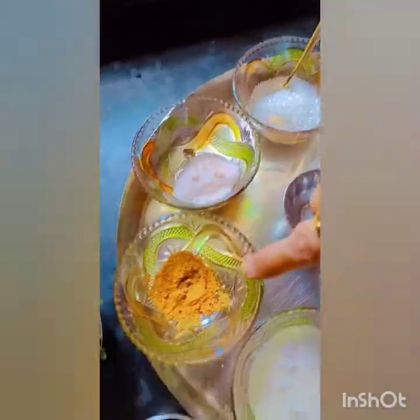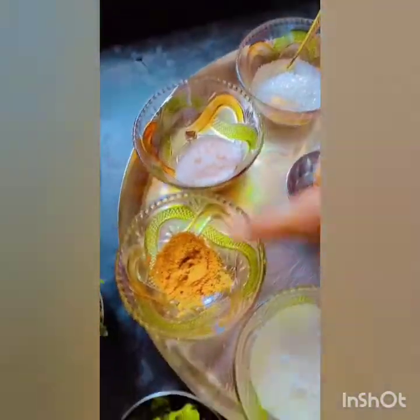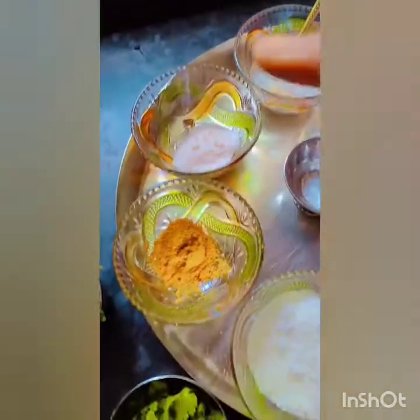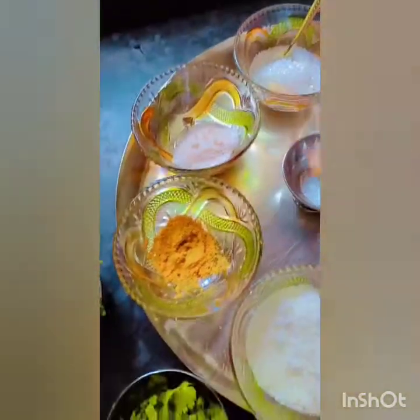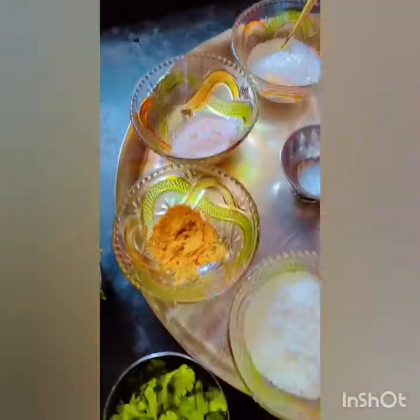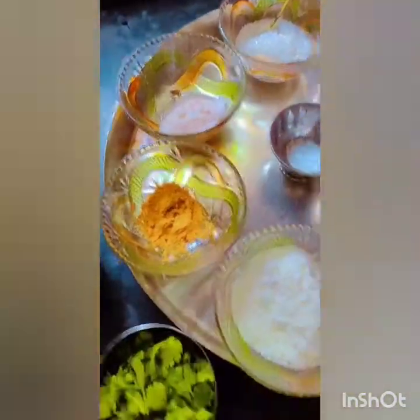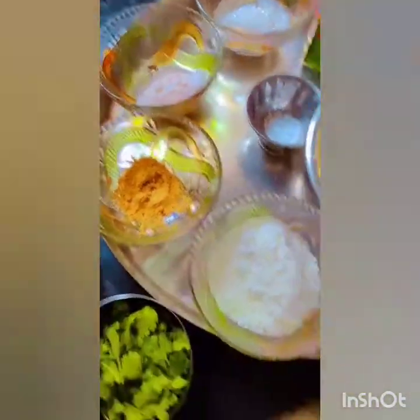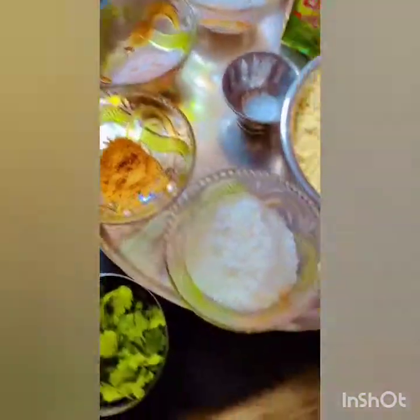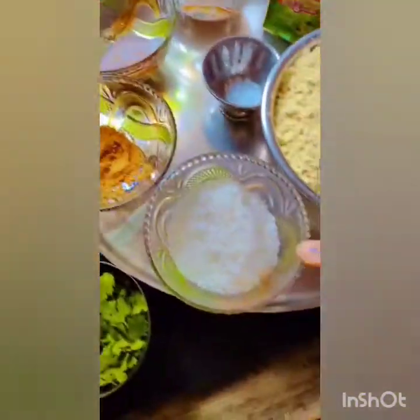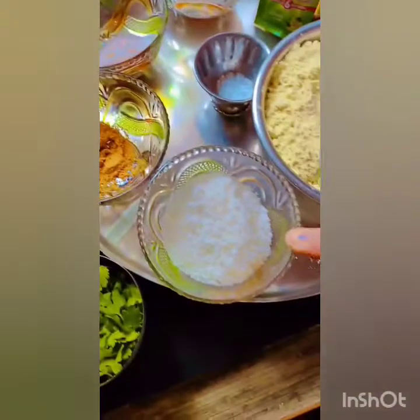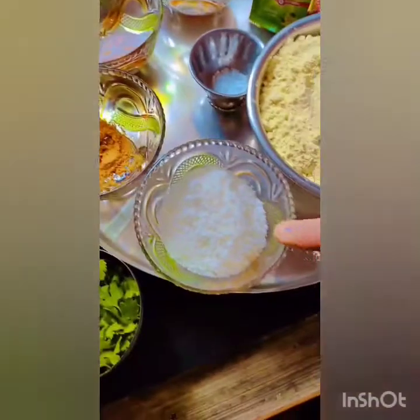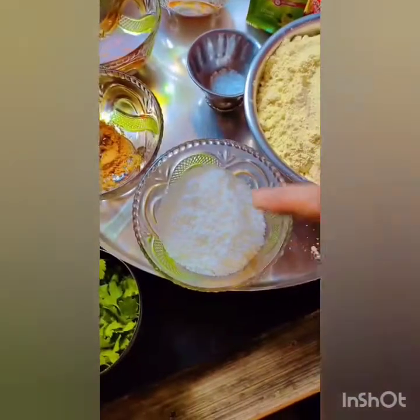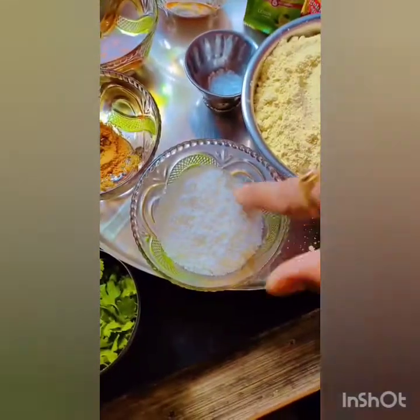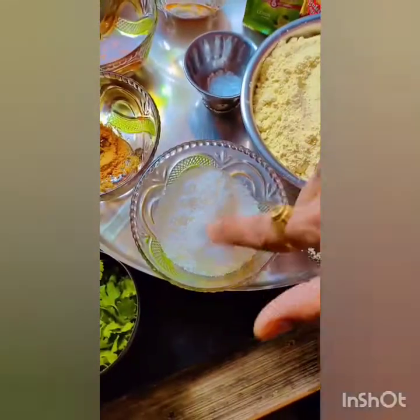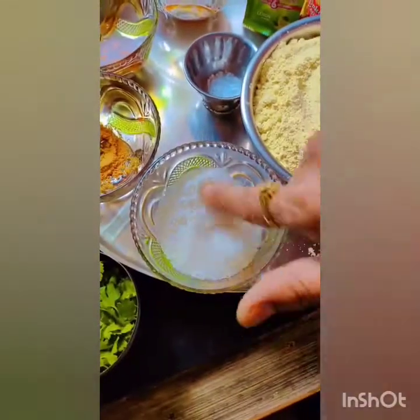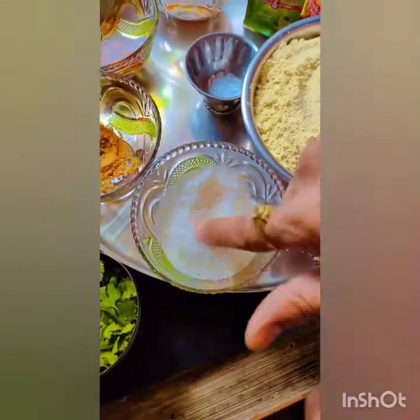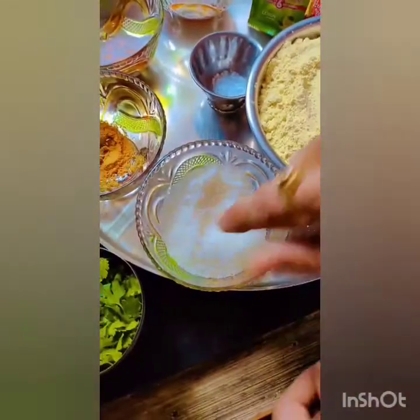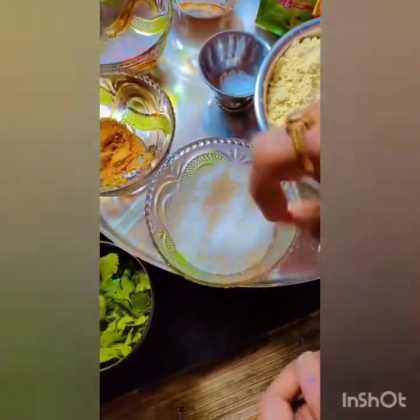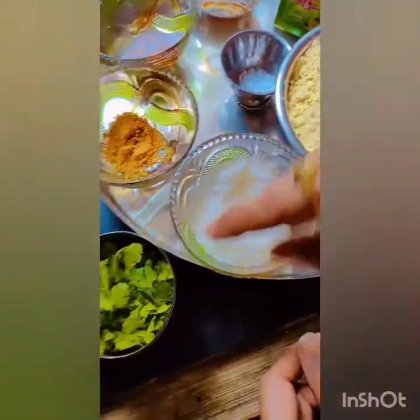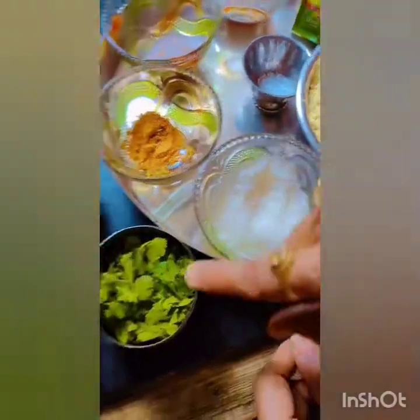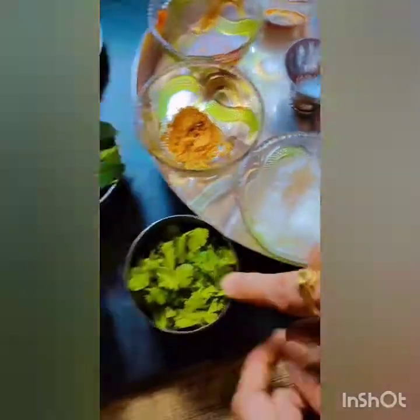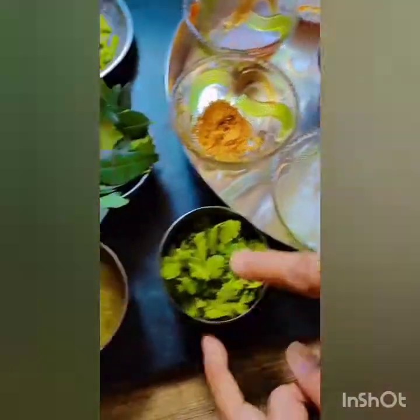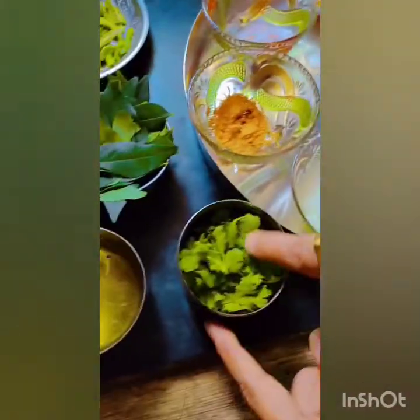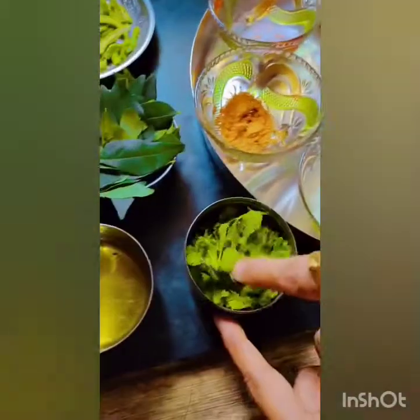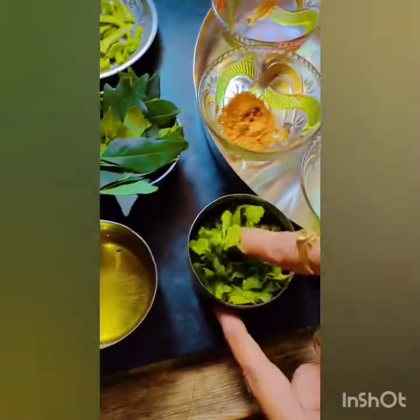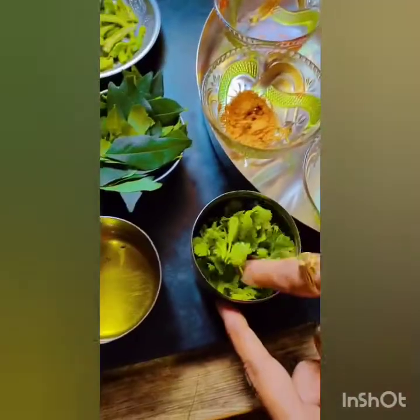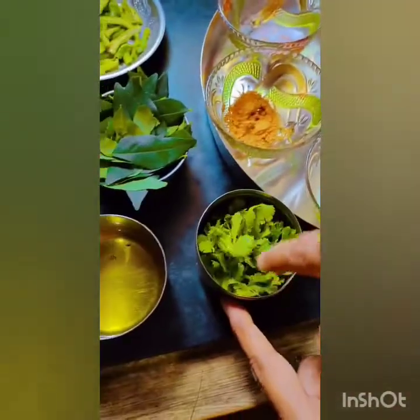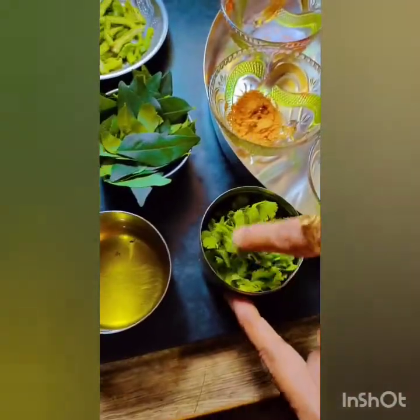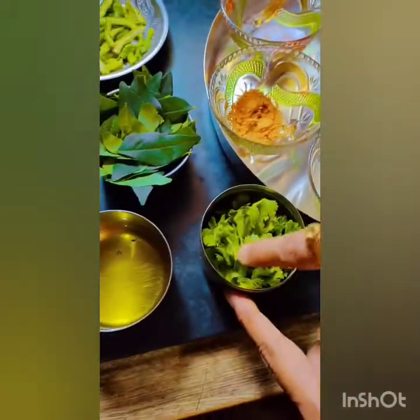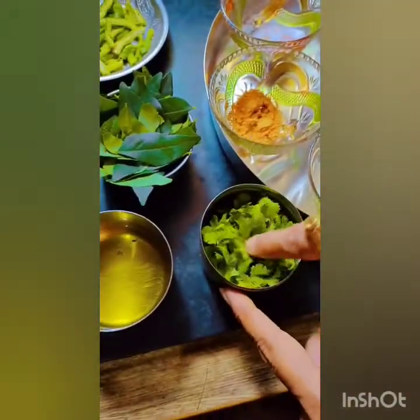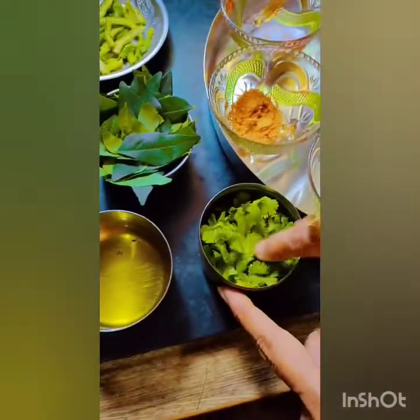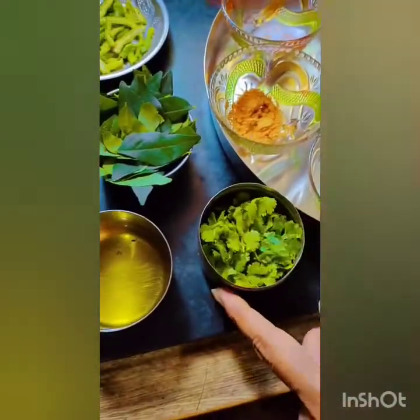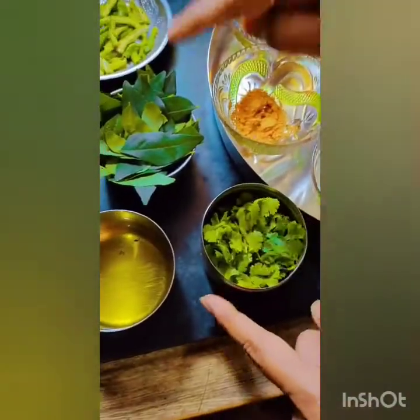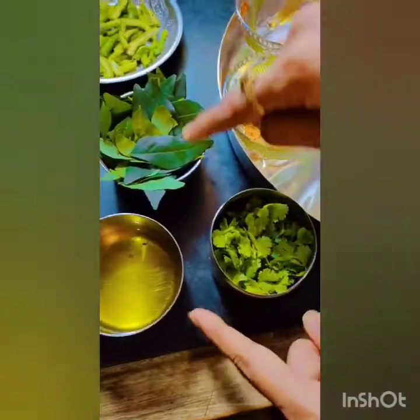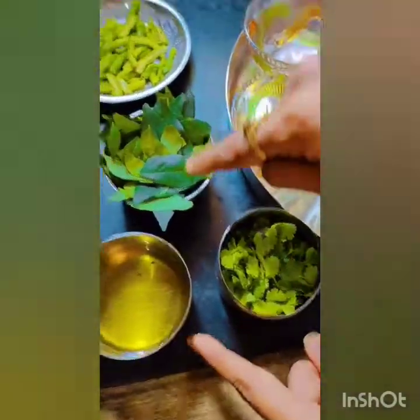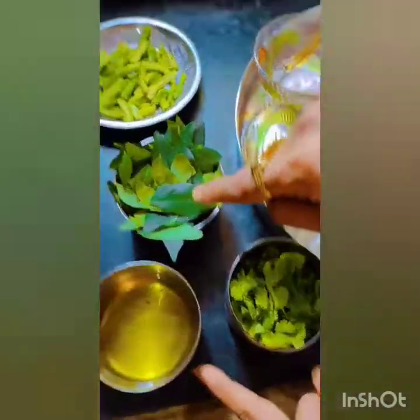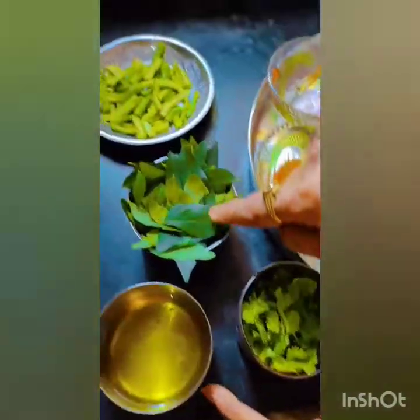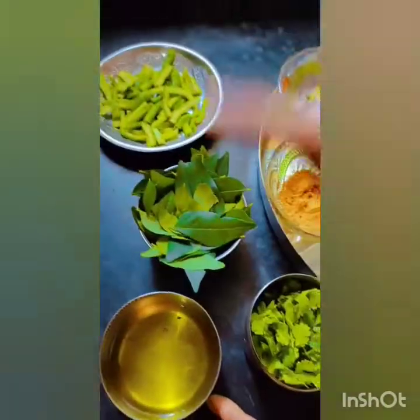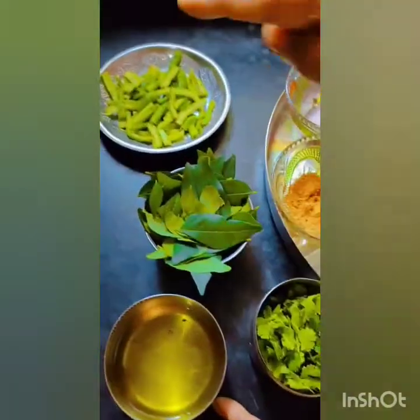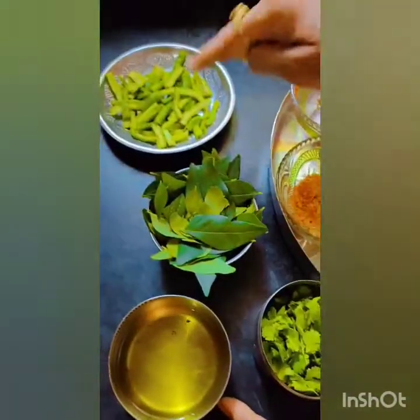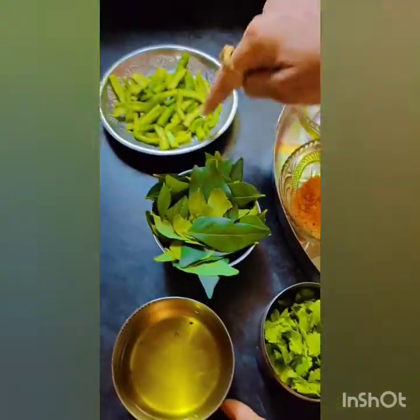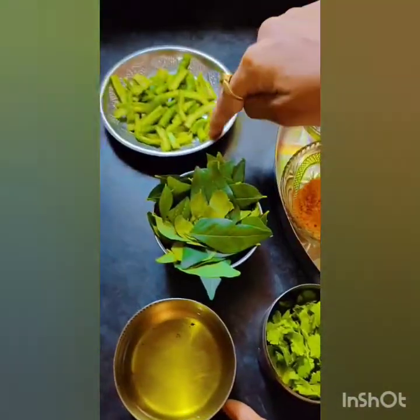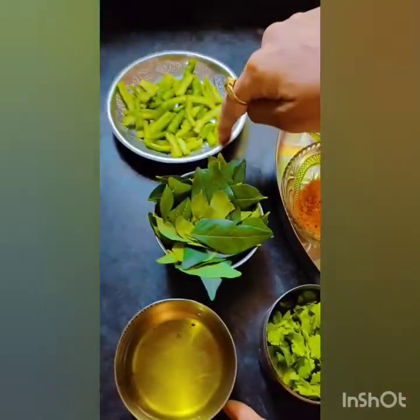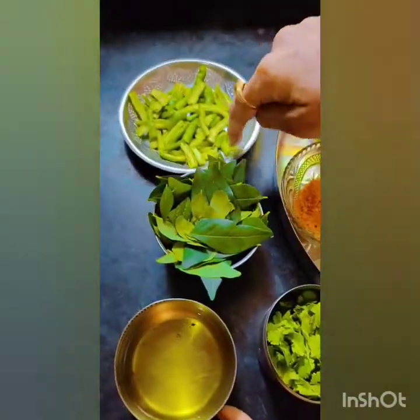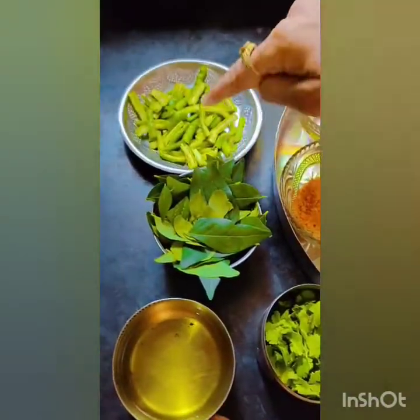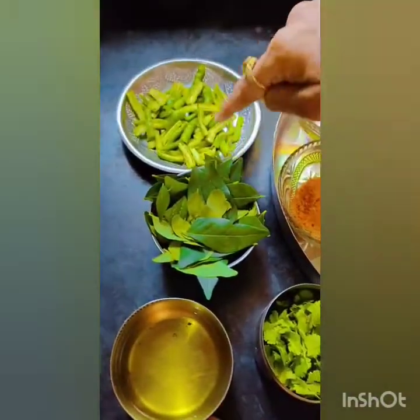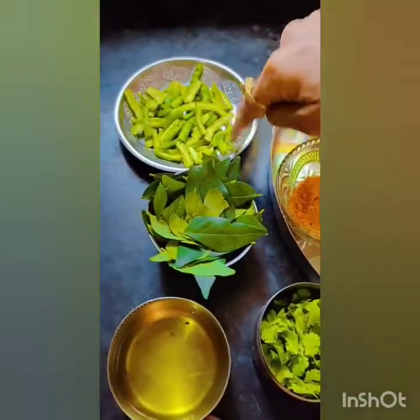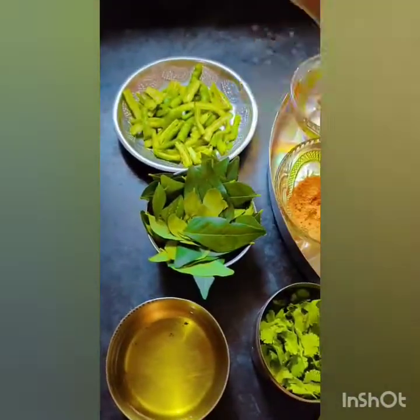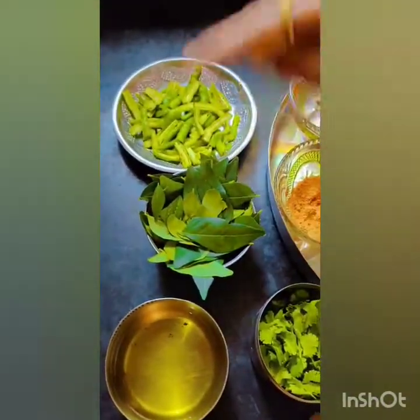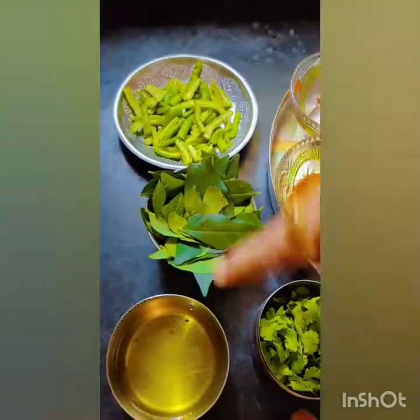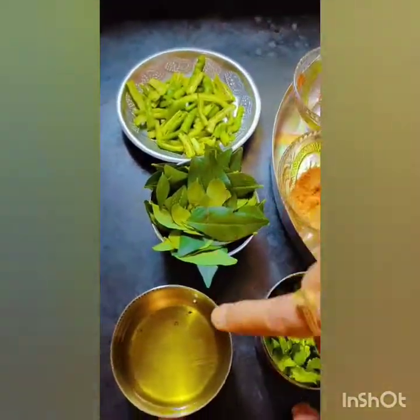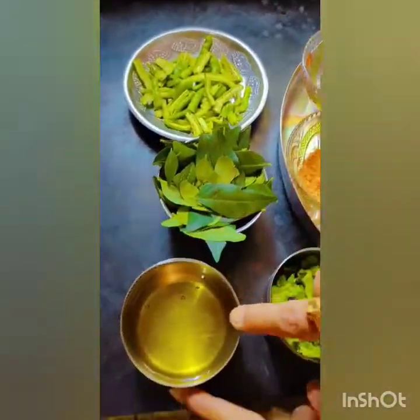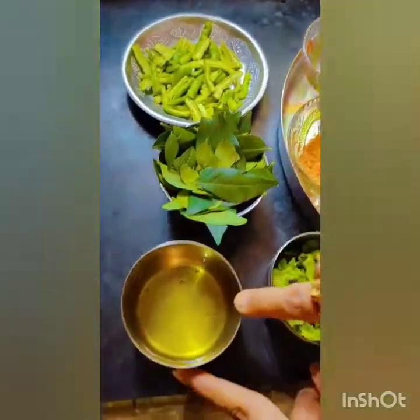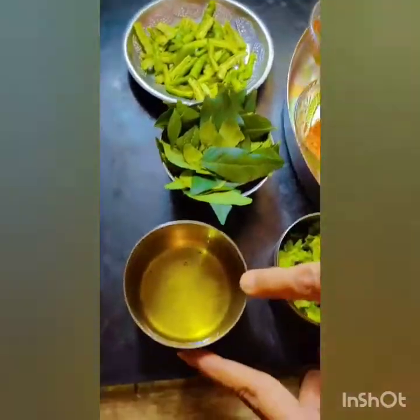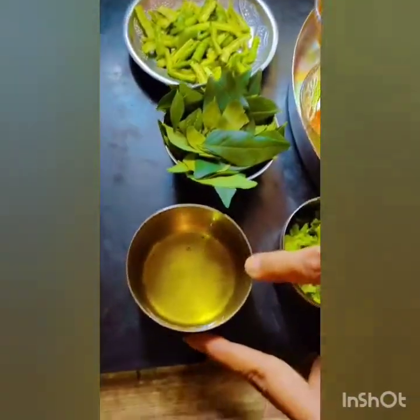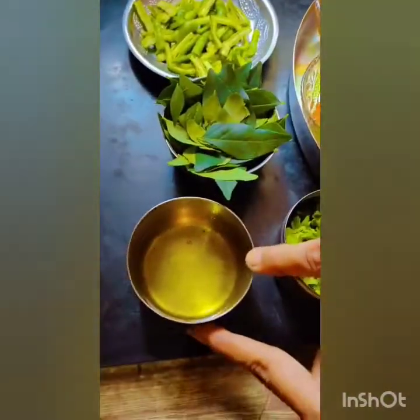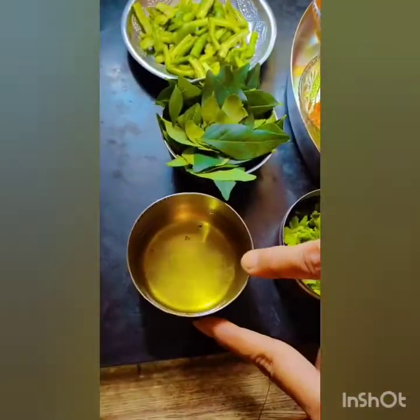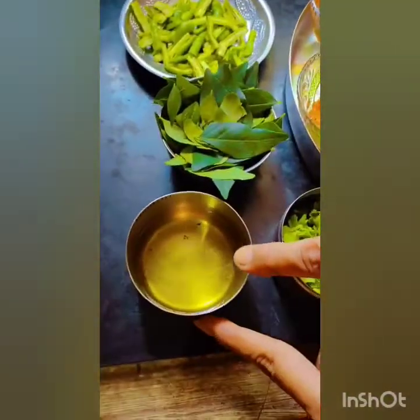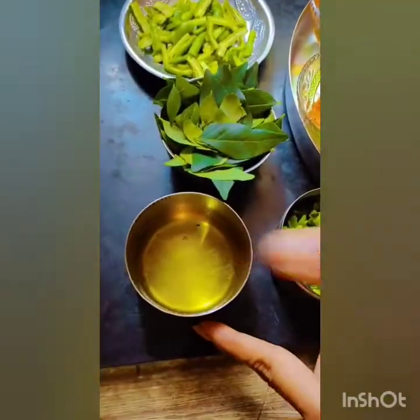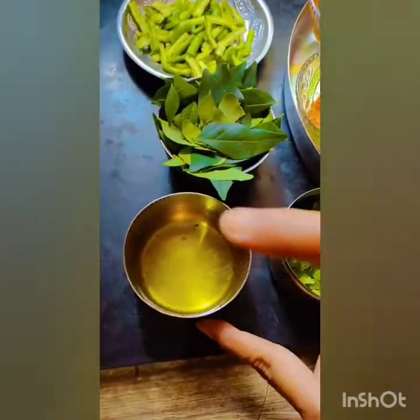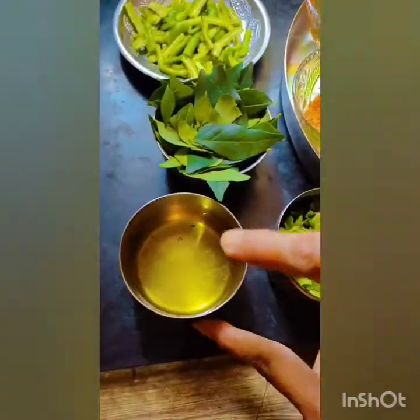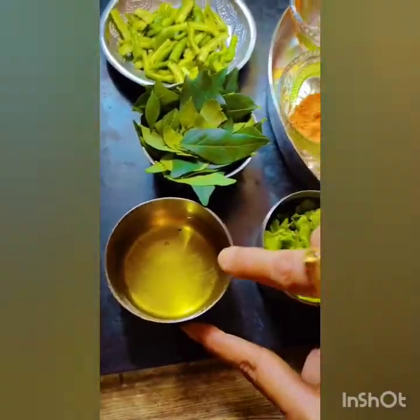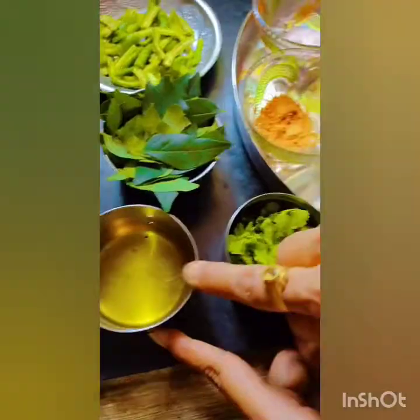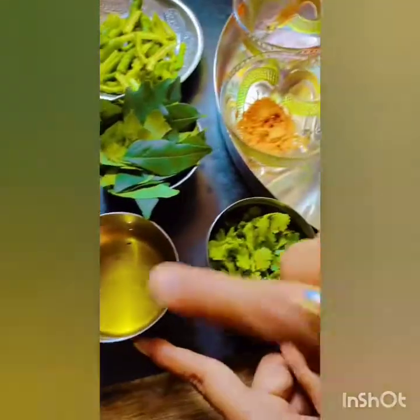Pepper, garlic, pepper, curry, and fresh oil. I will add some oil.